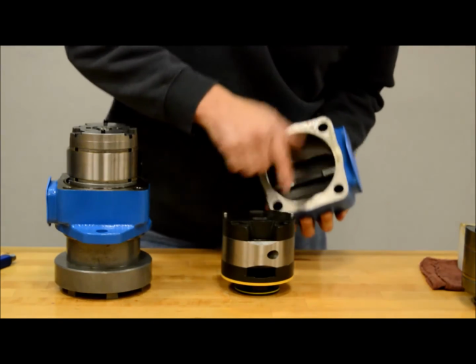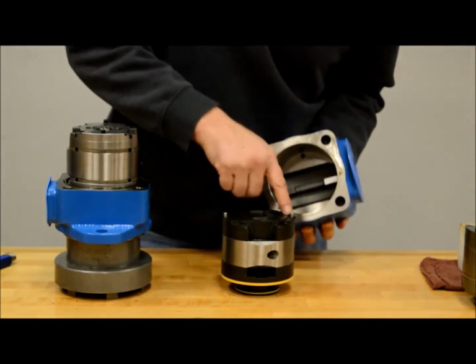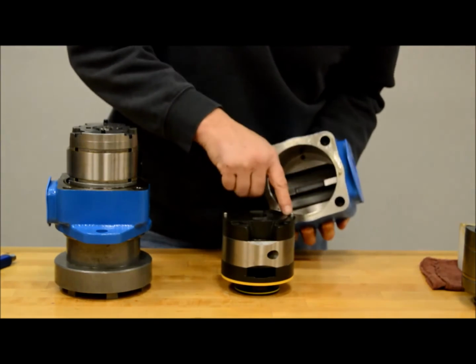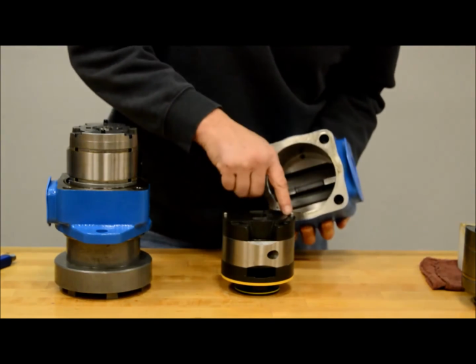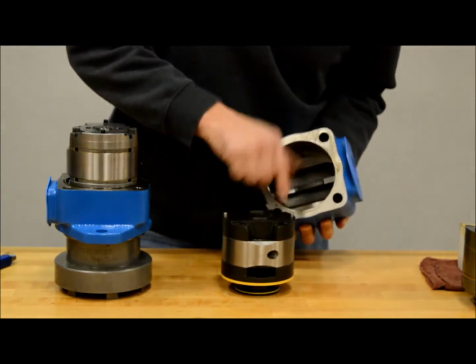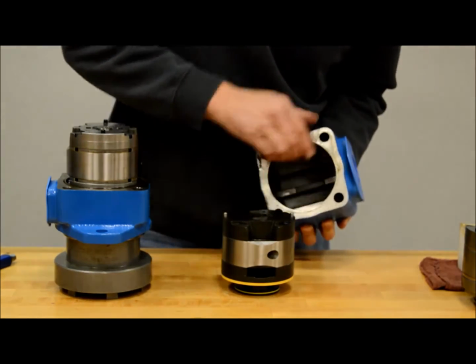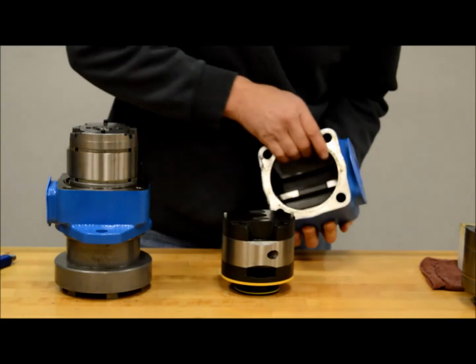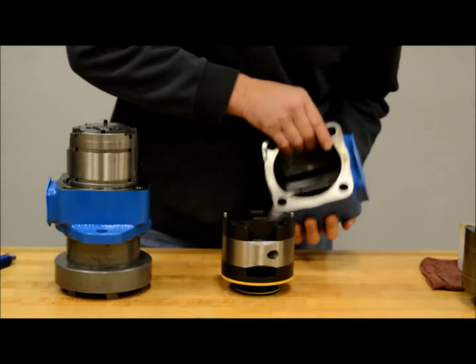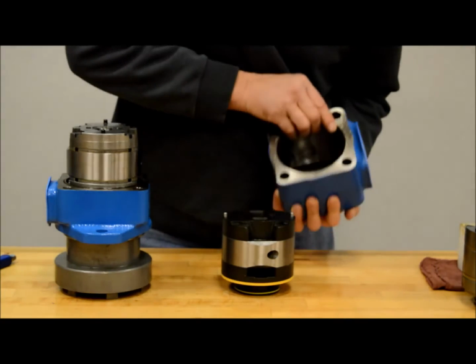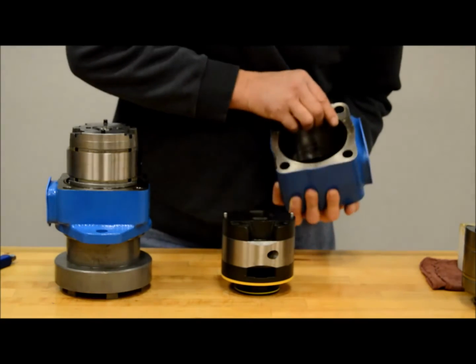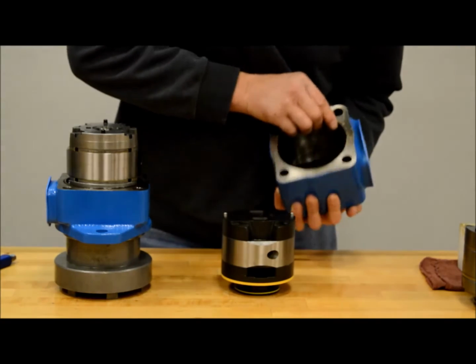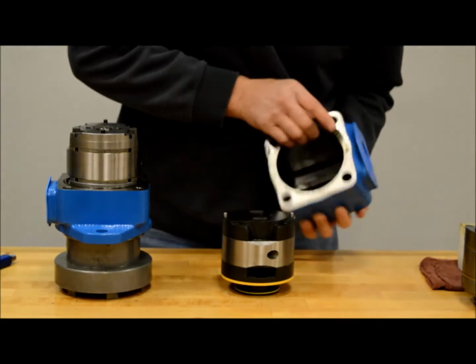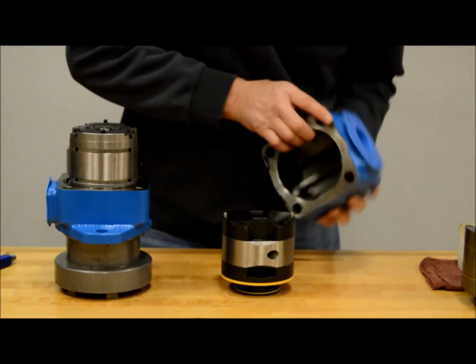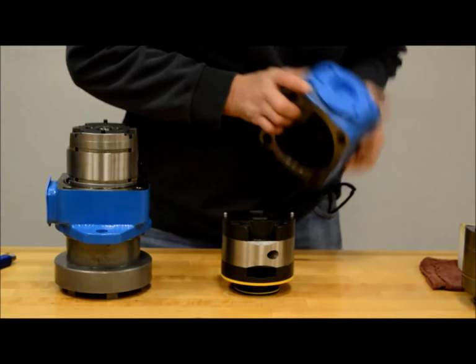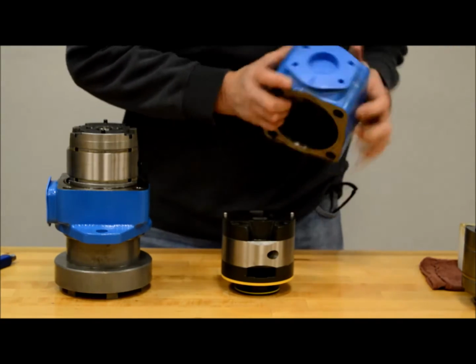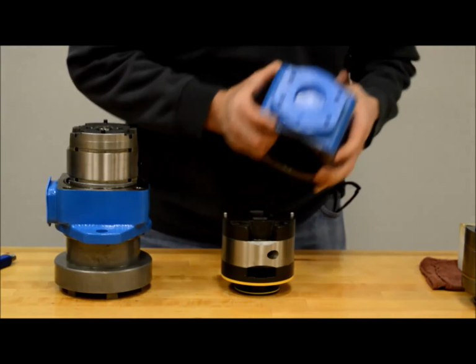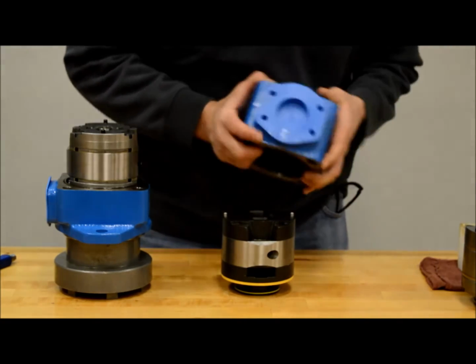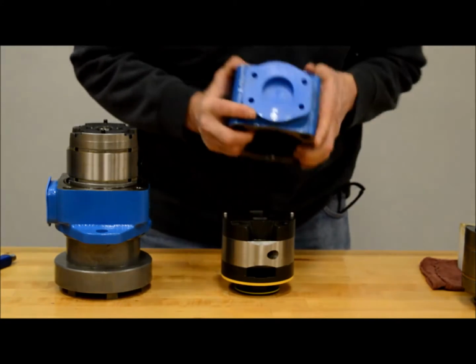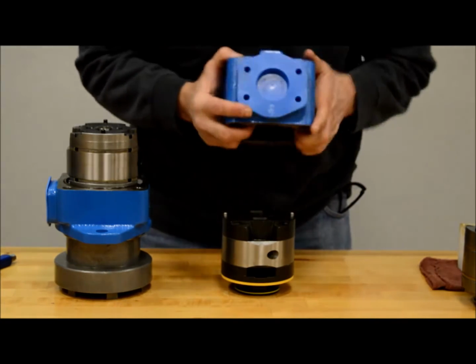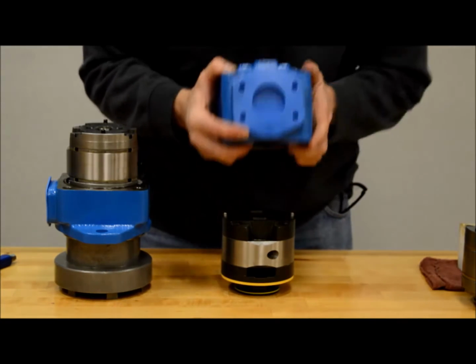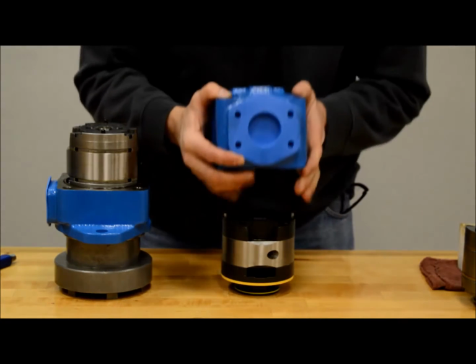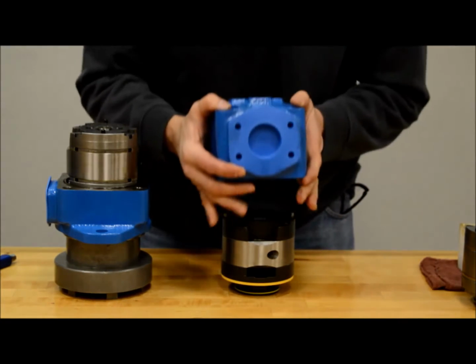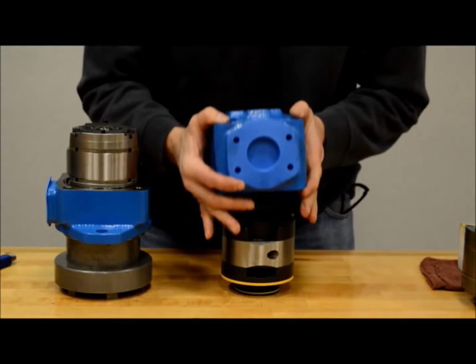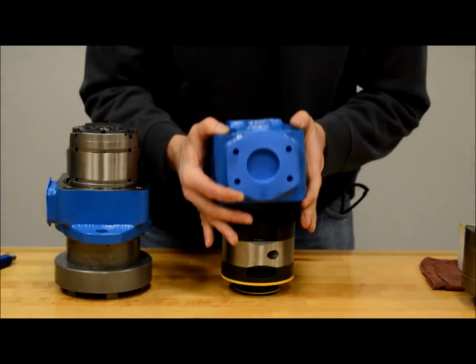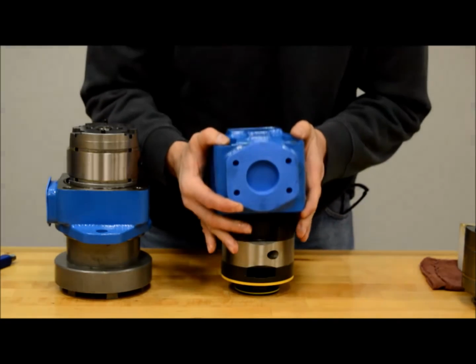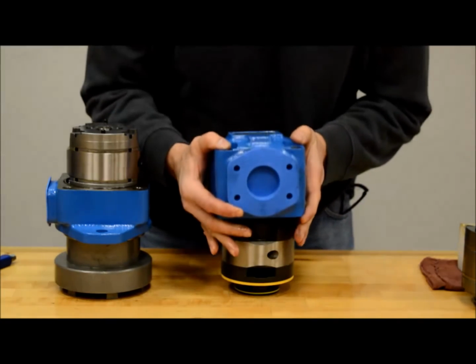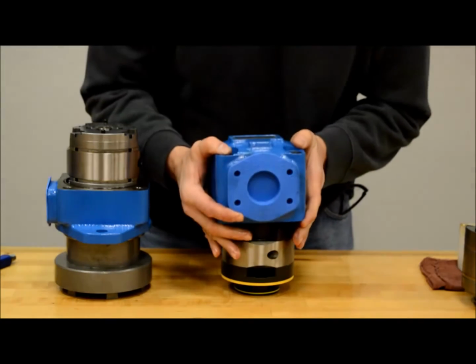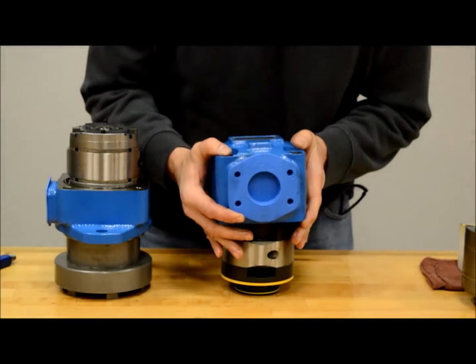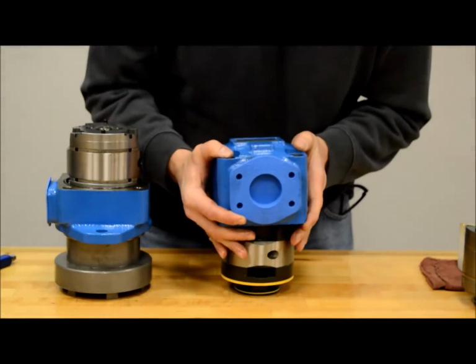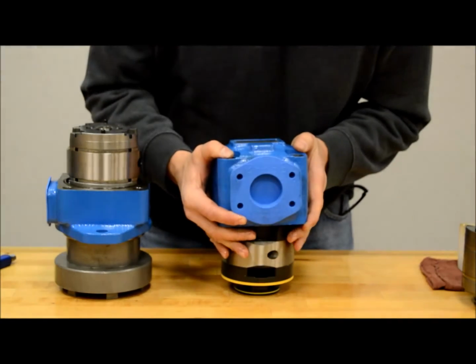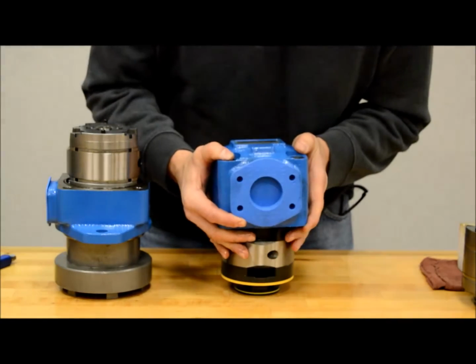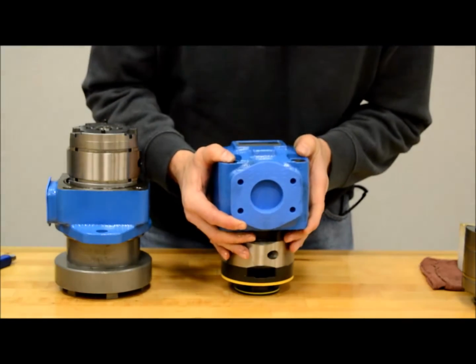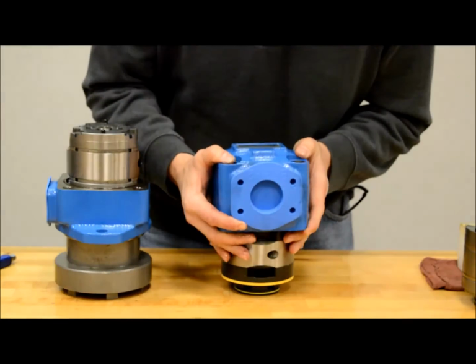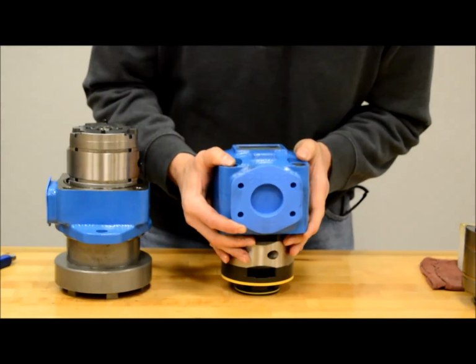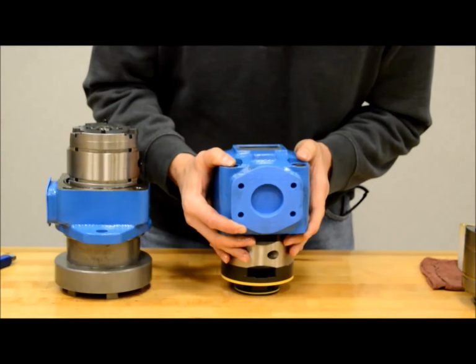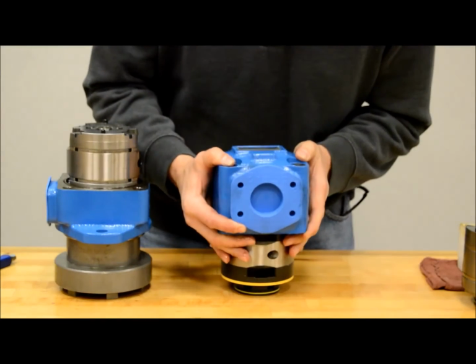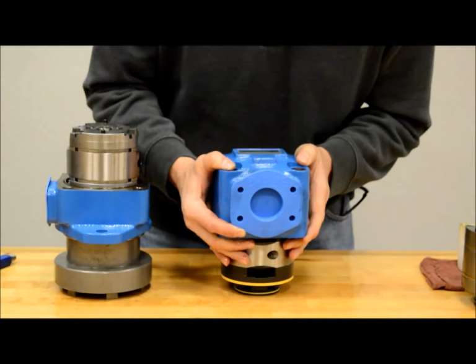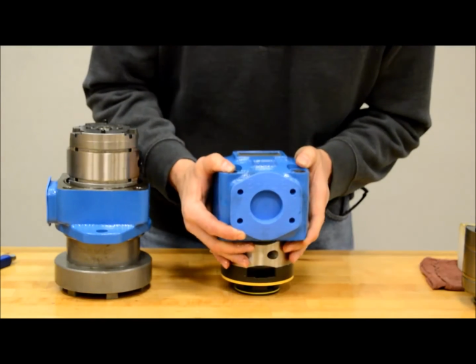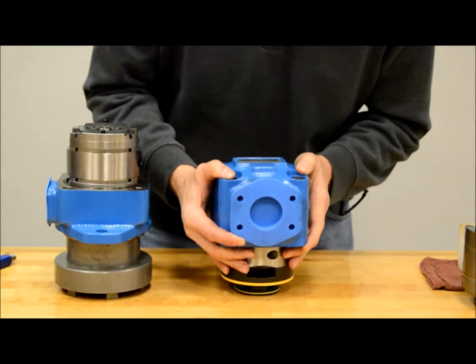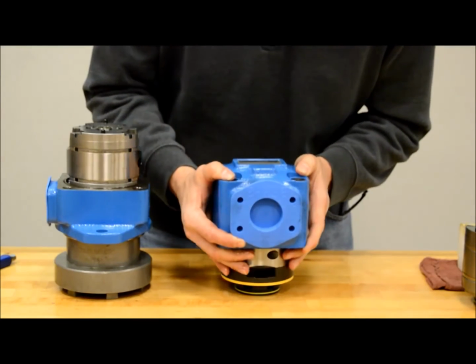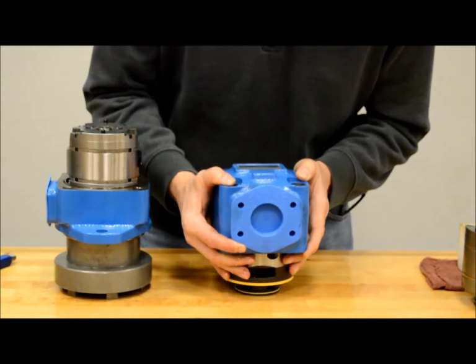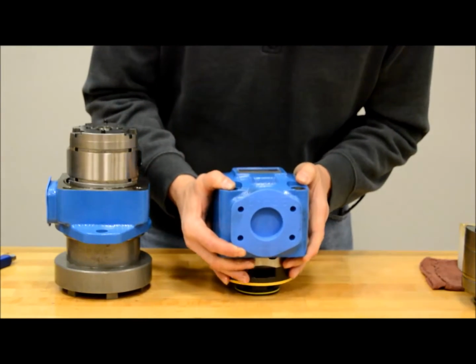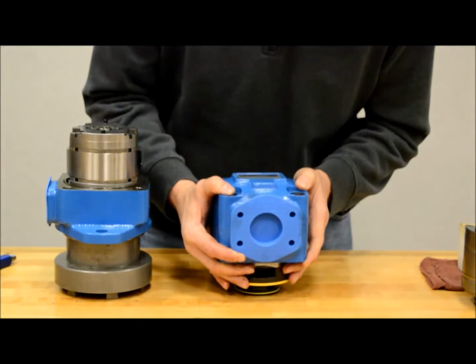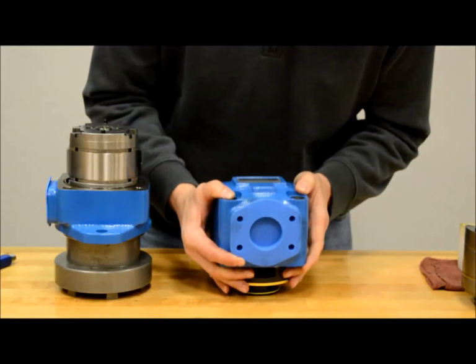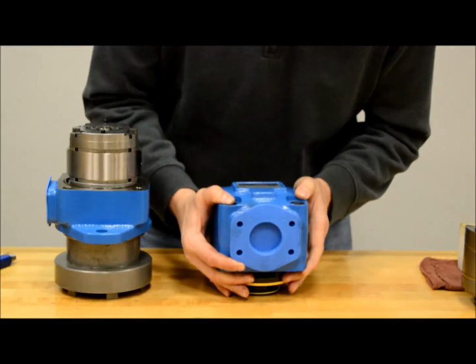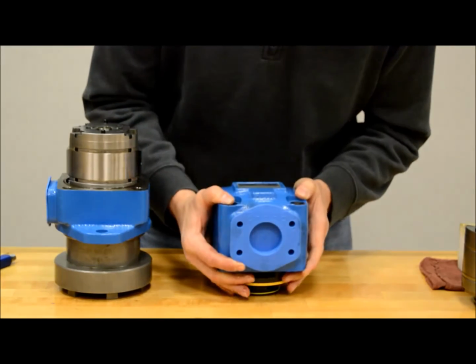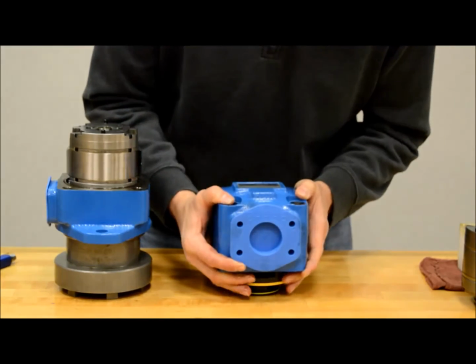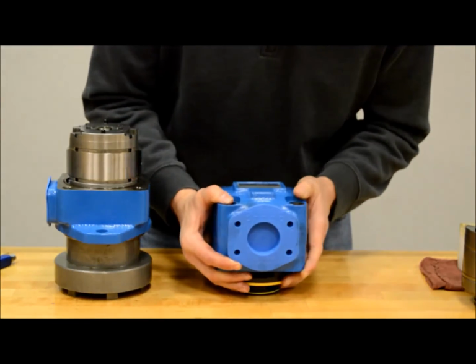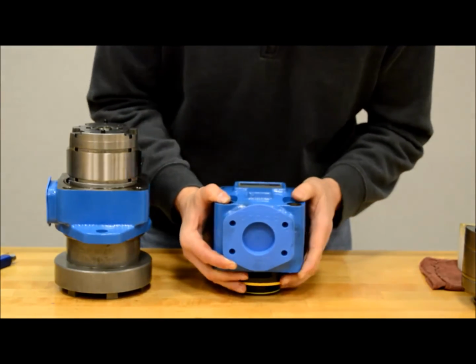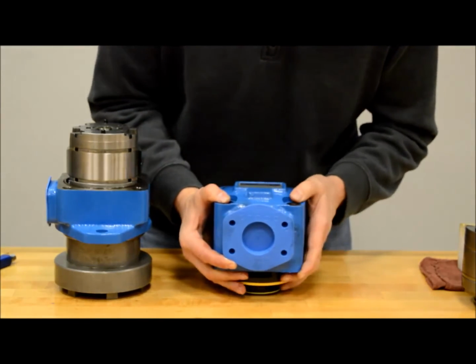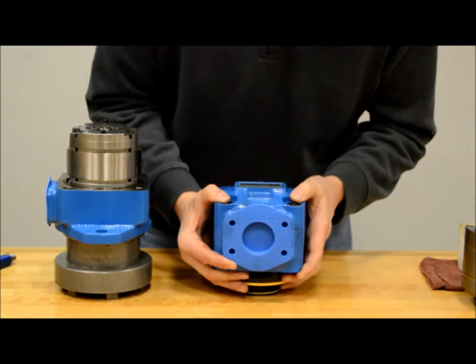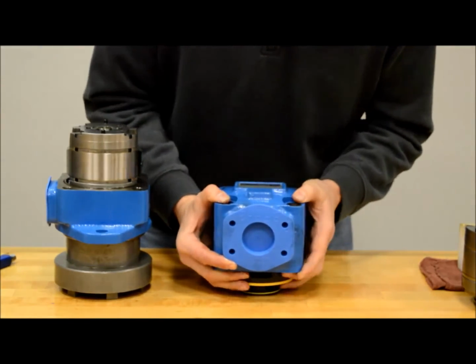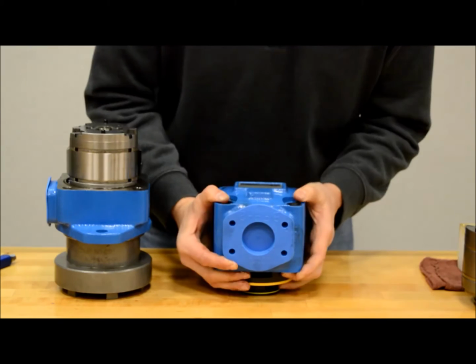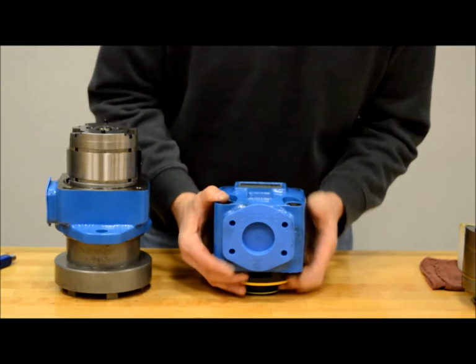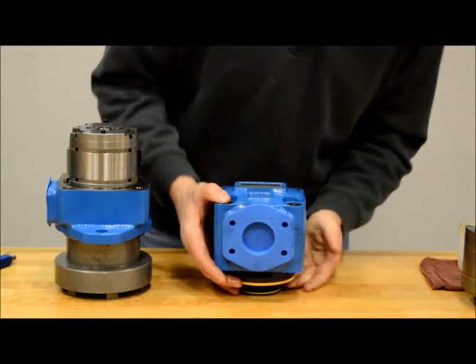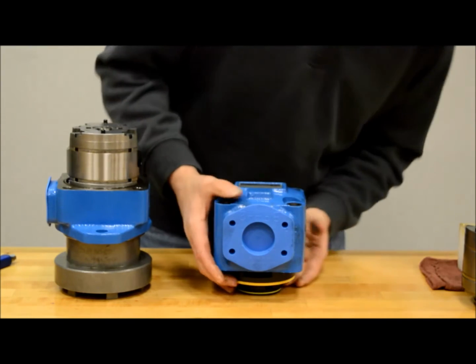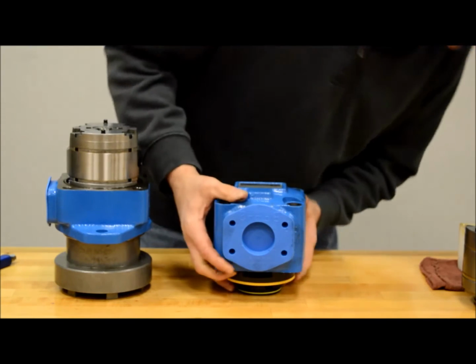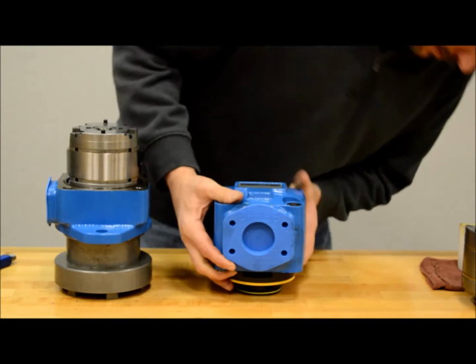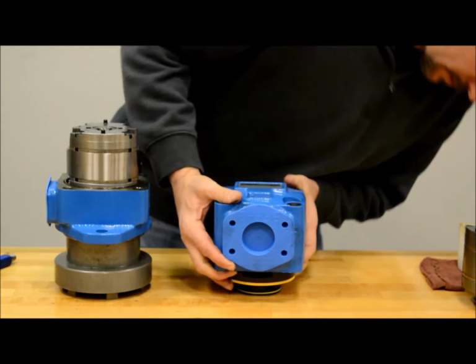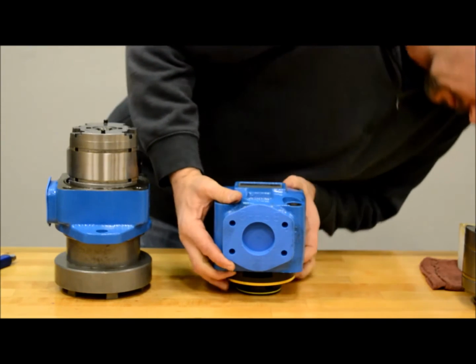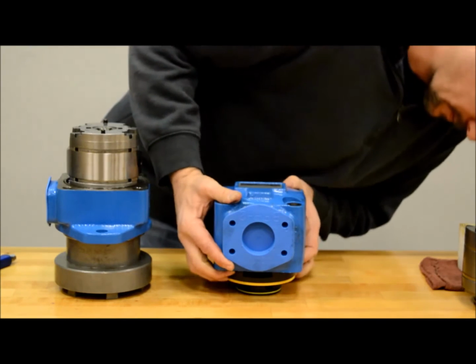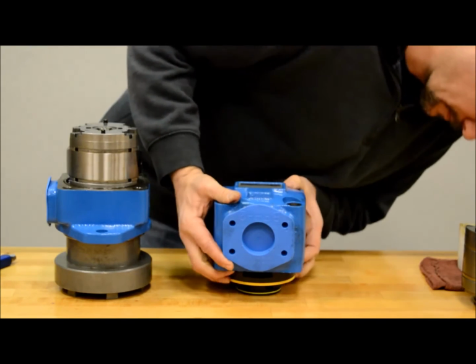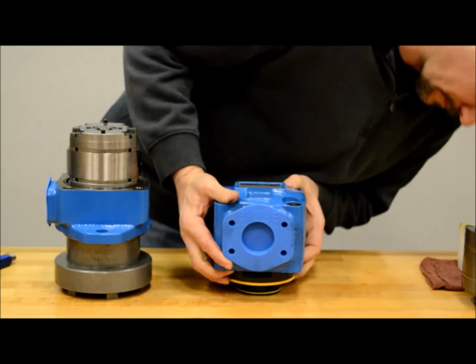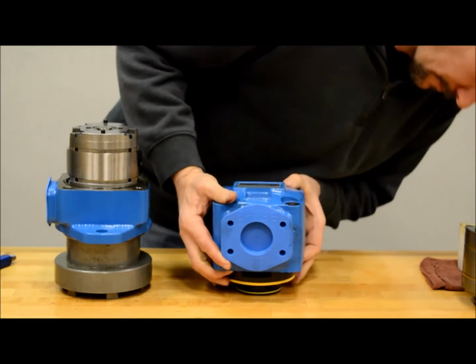Once you have completed the rotation change and the cartridge kit has been properly assembled, you can install it back into the pump and bolt it back together.